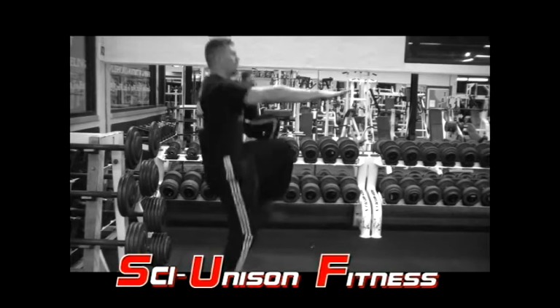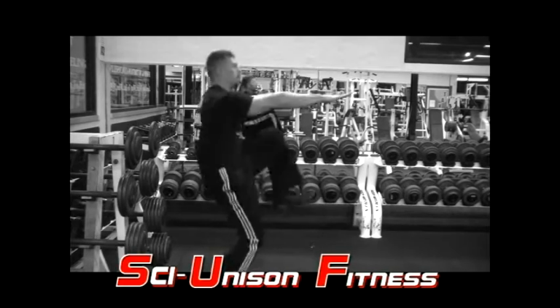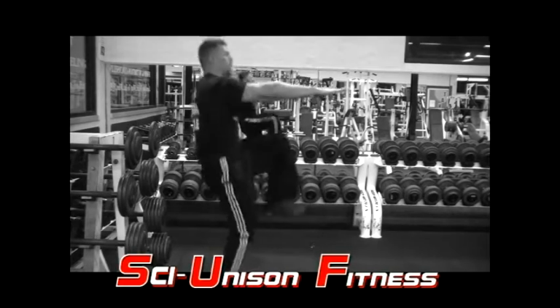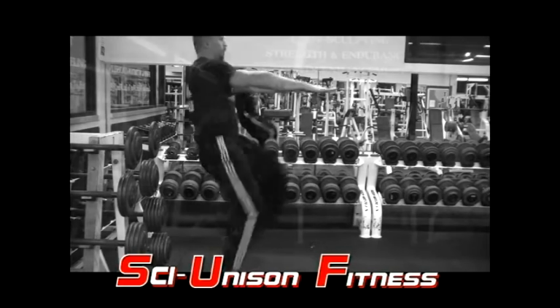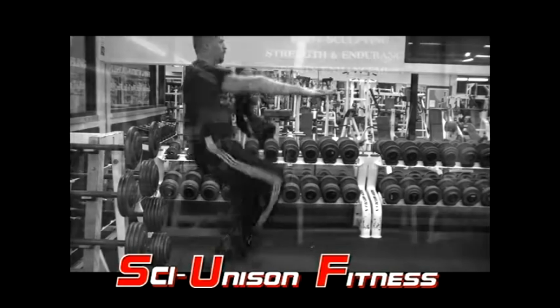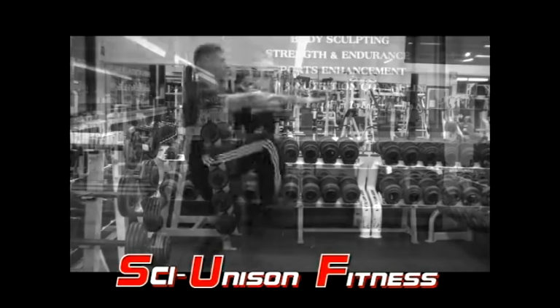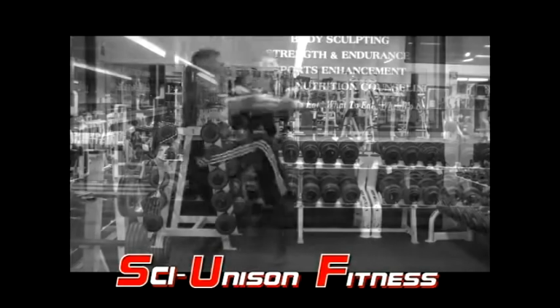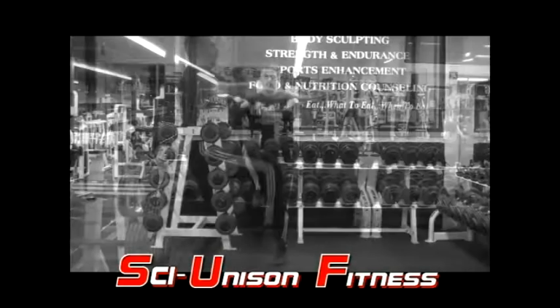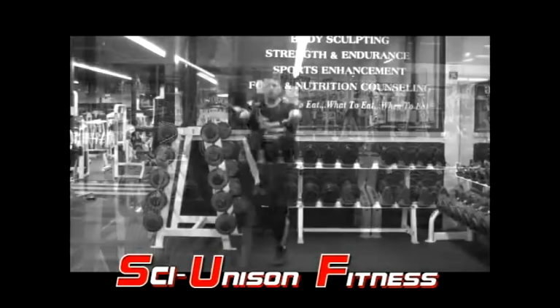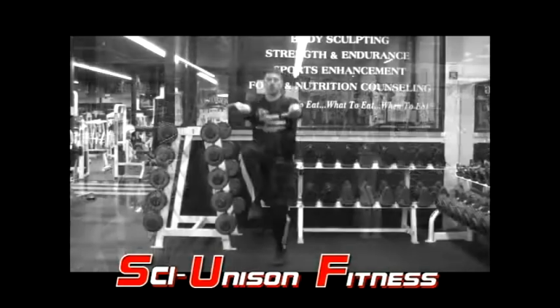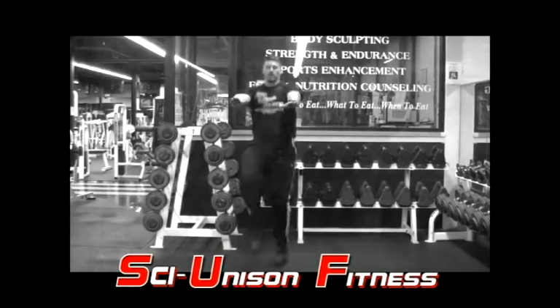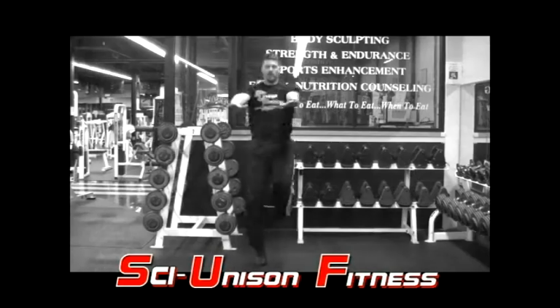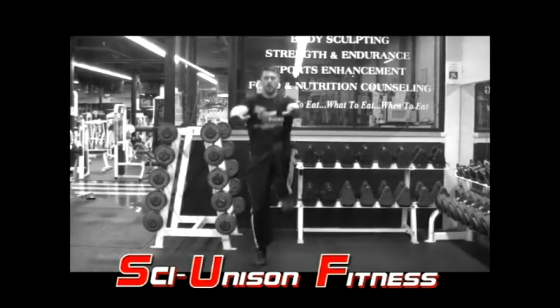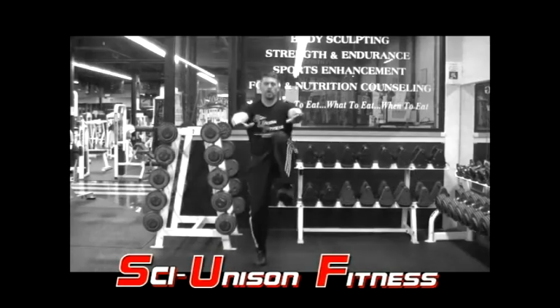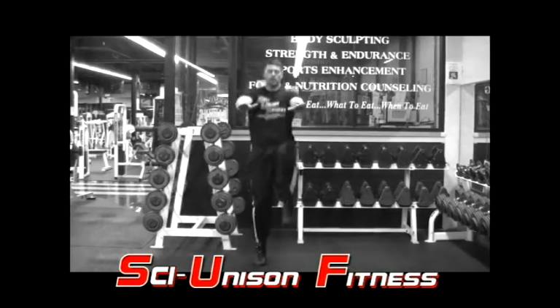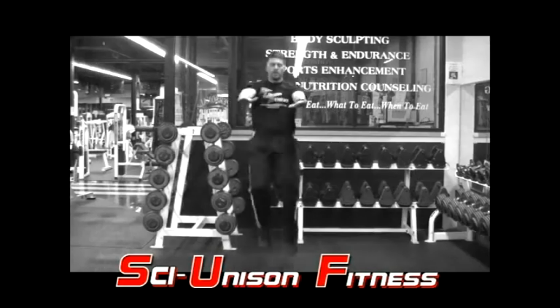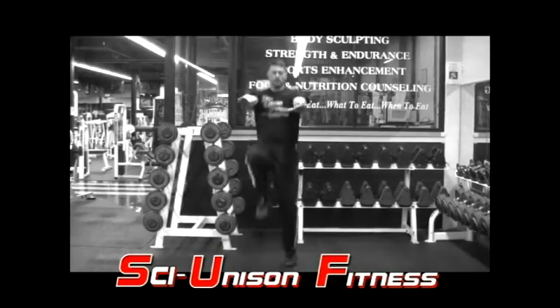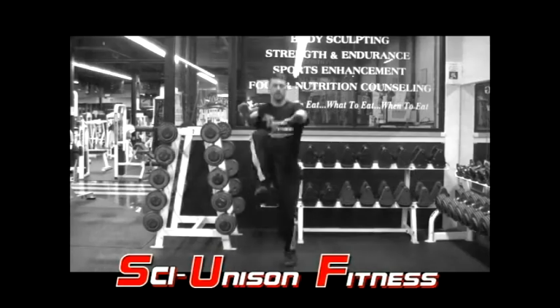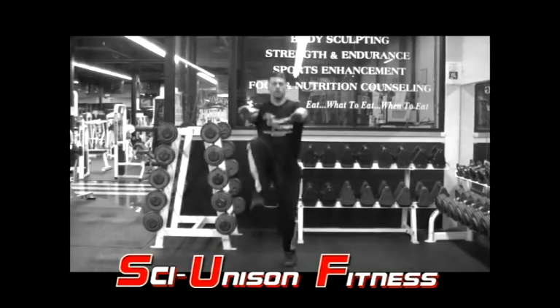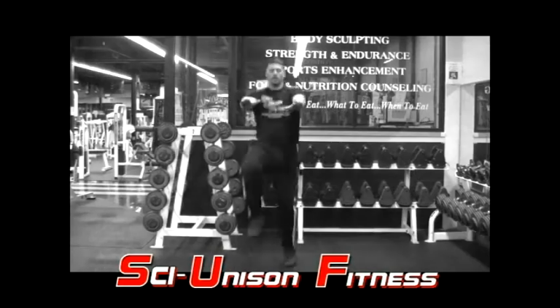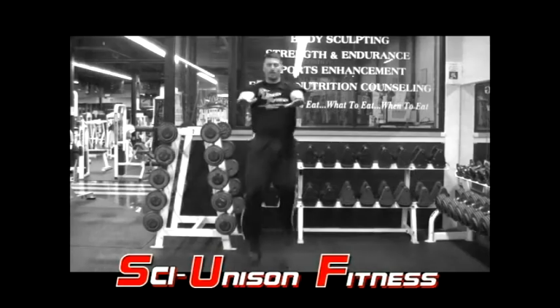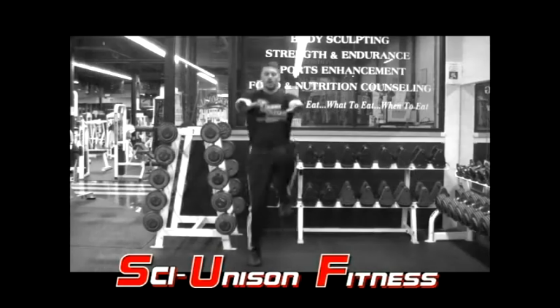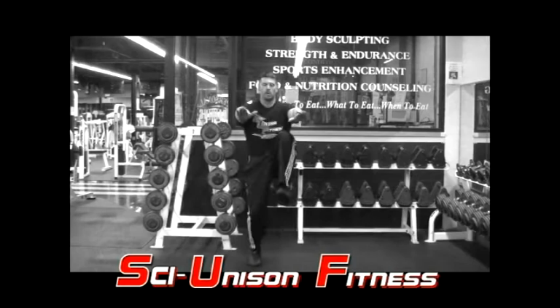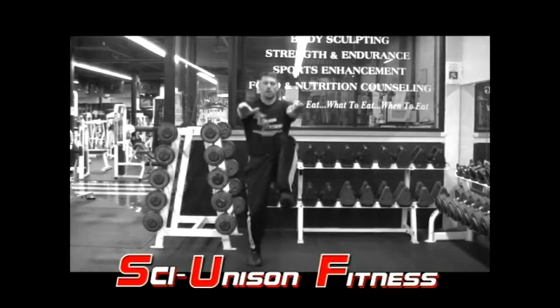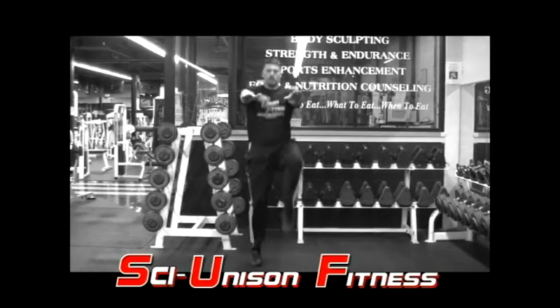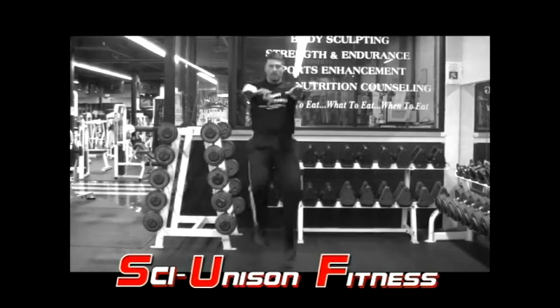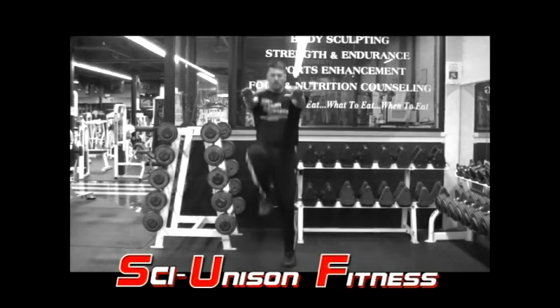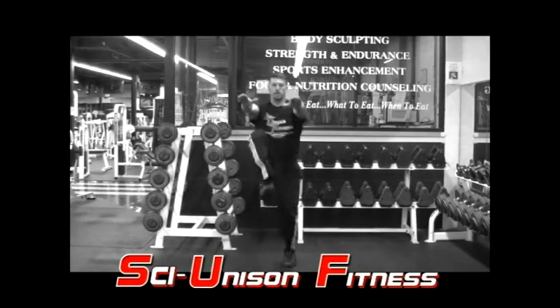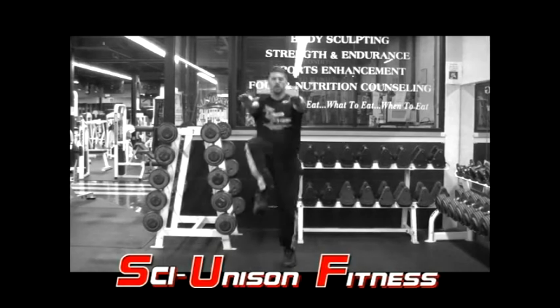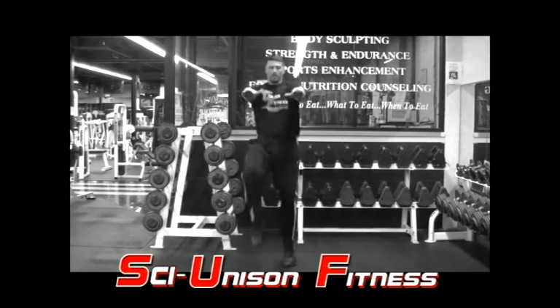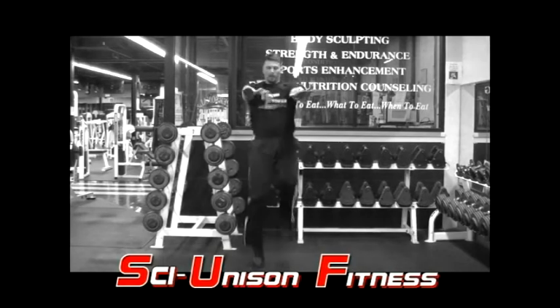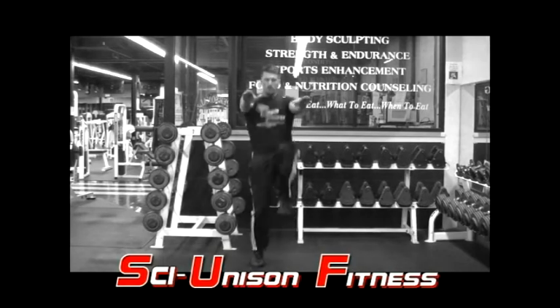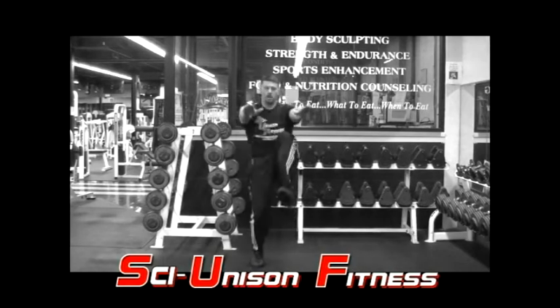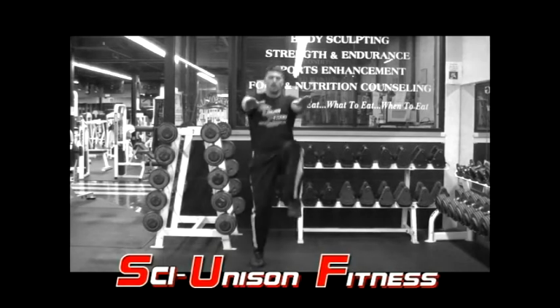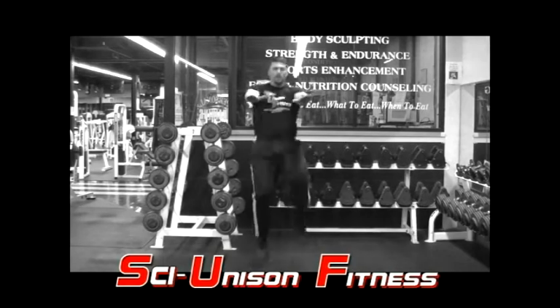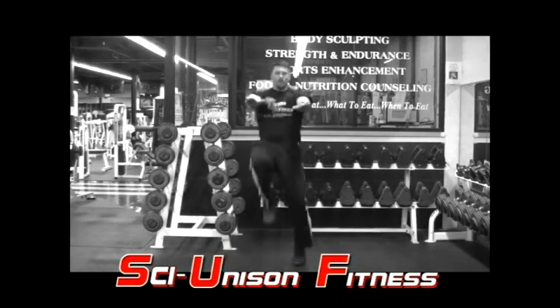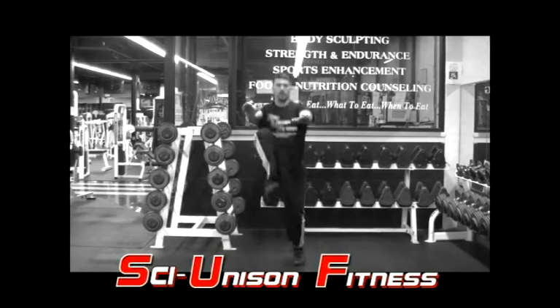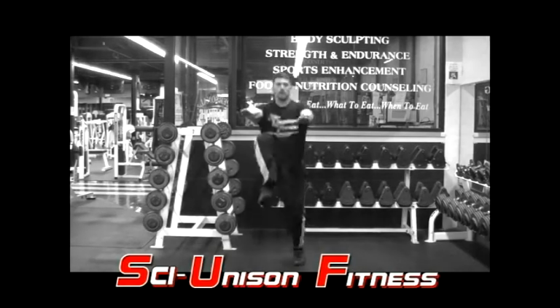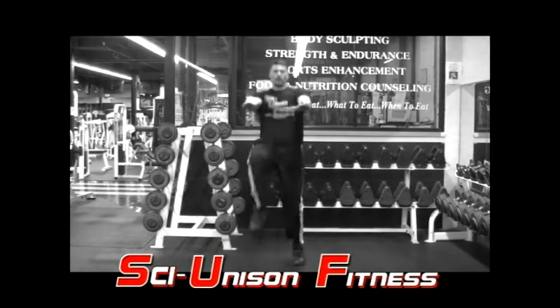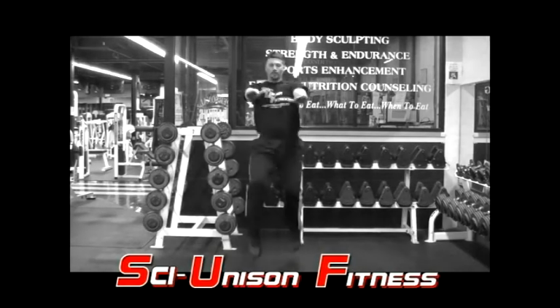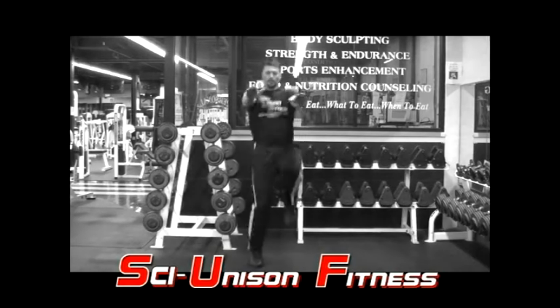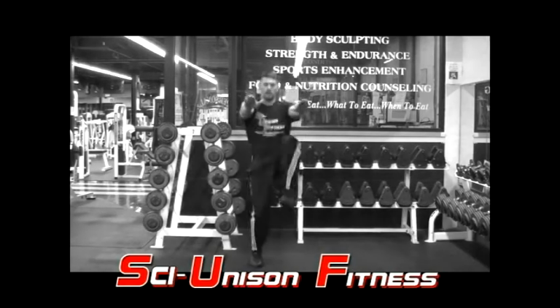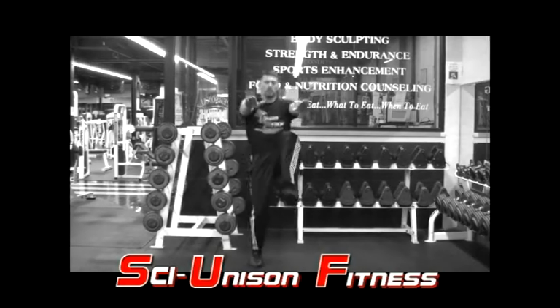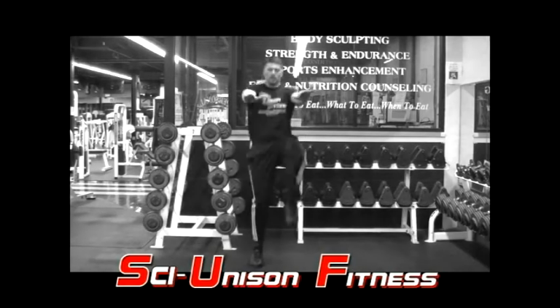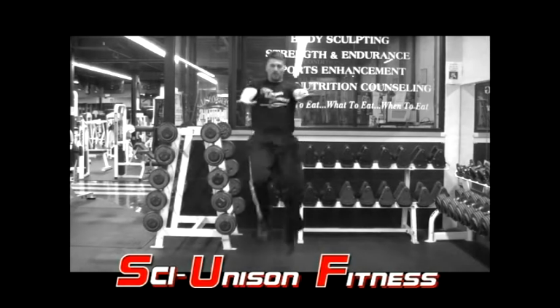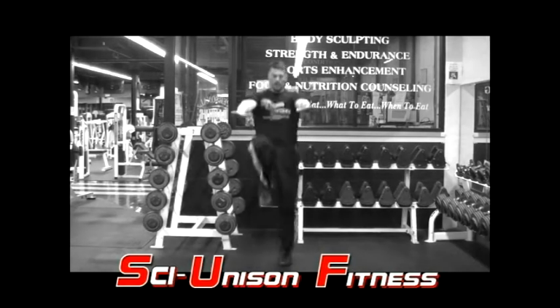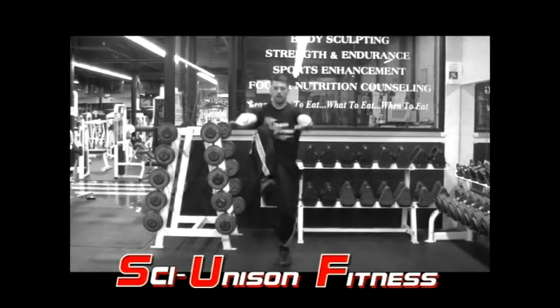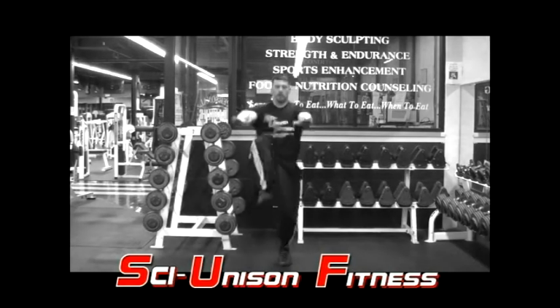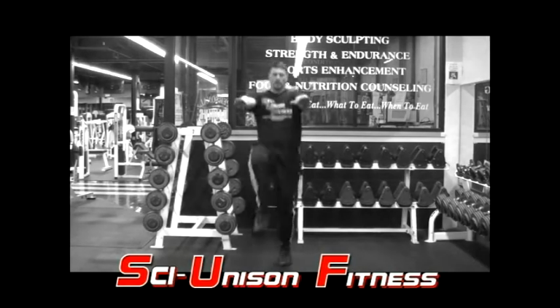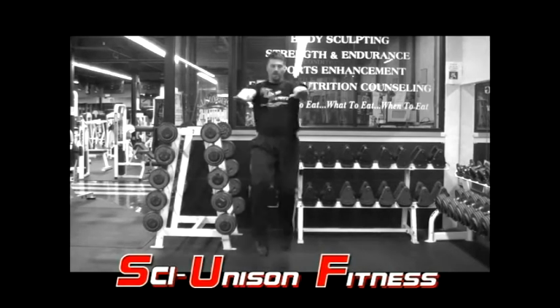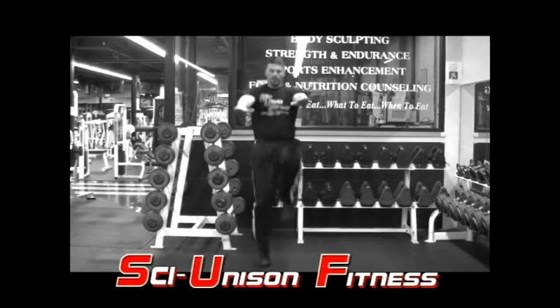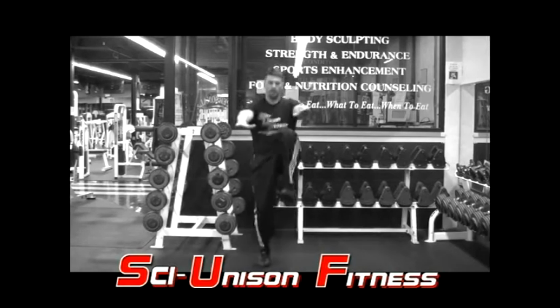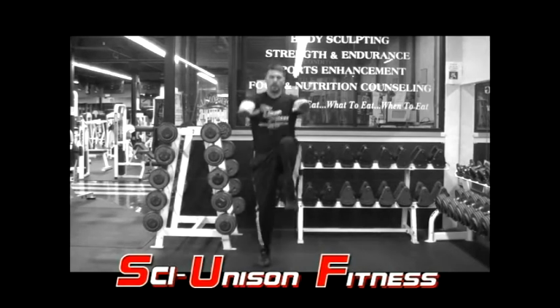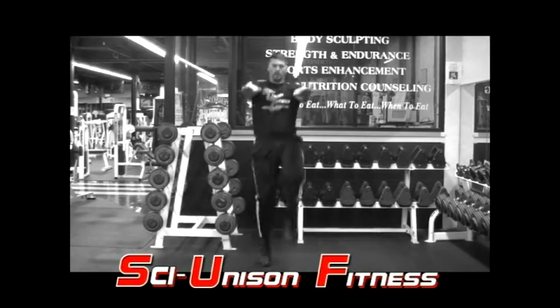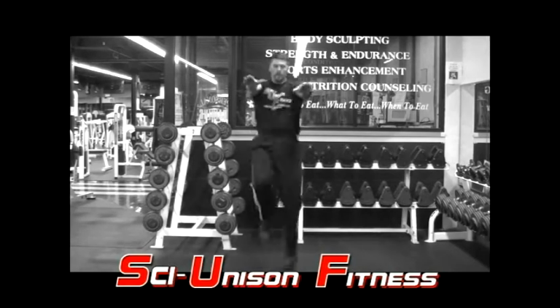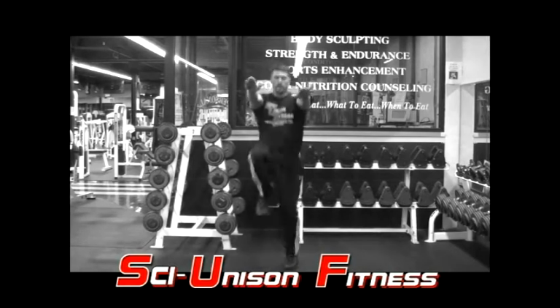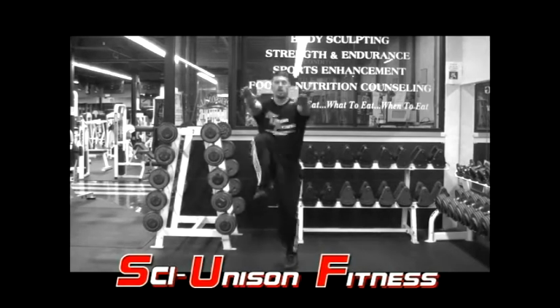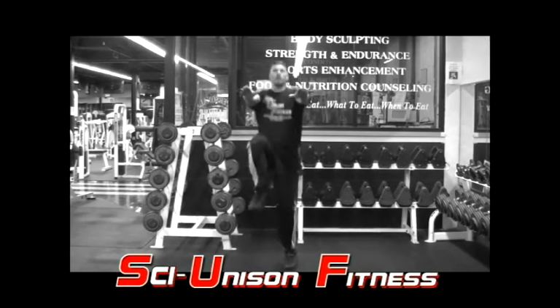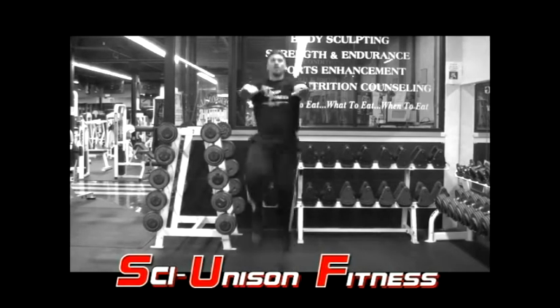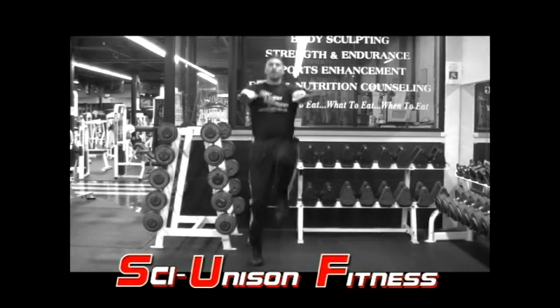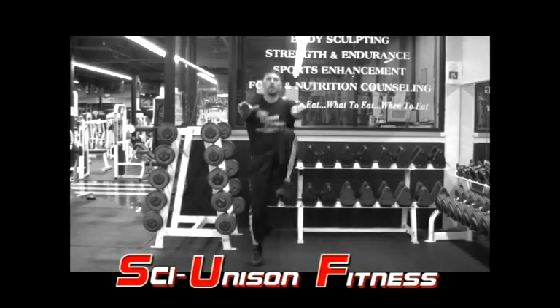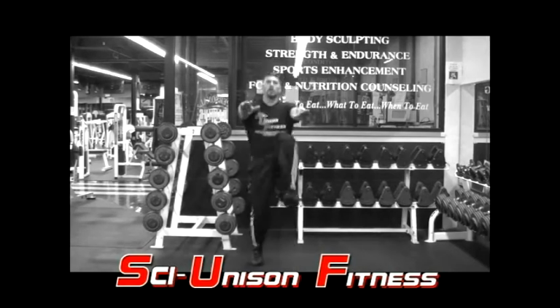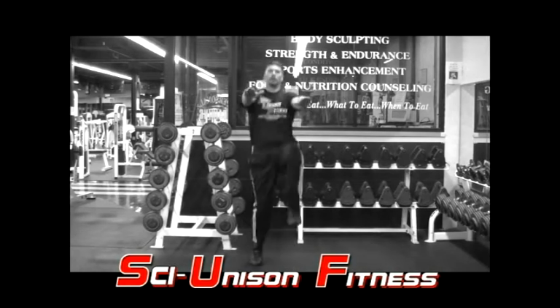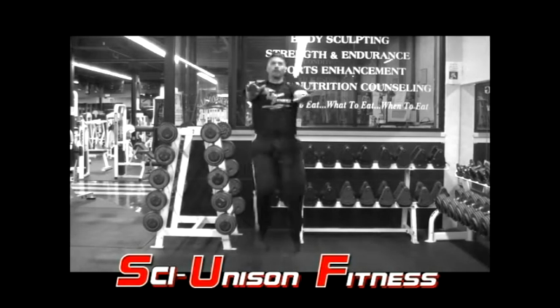In terms of counting your reps, every second kick will be one rep. So this will be one, two, three, and so on.